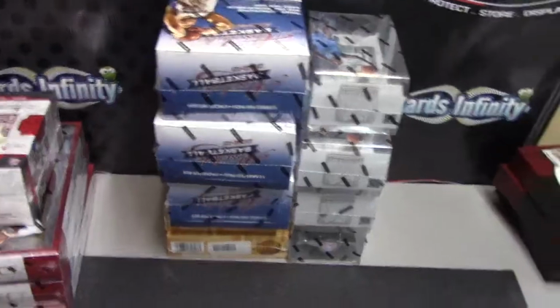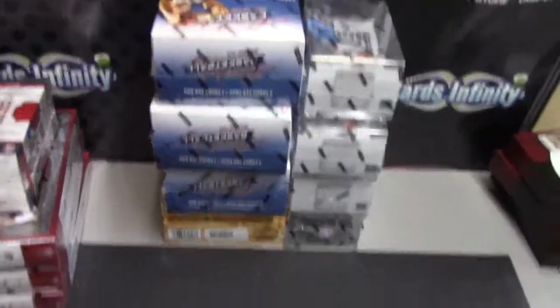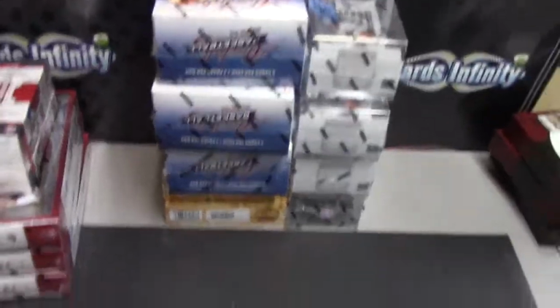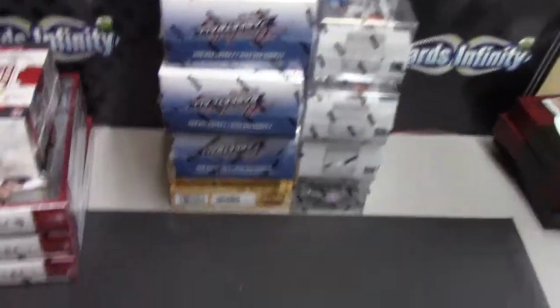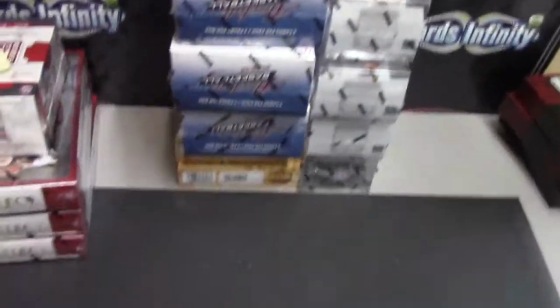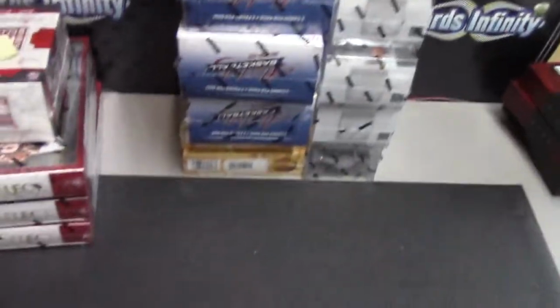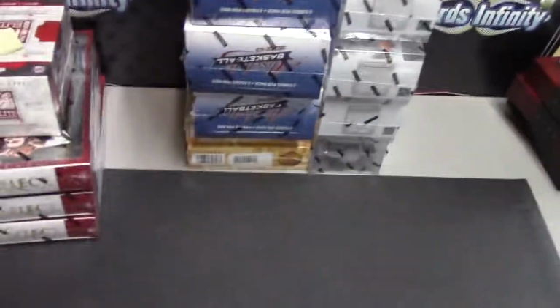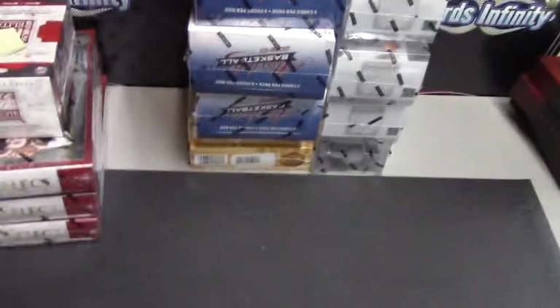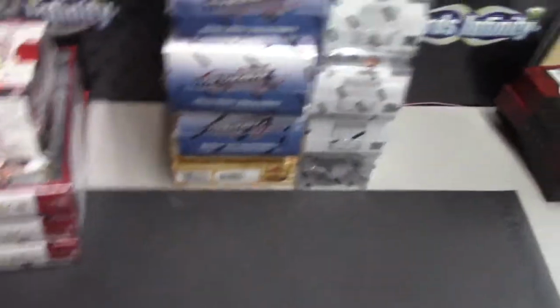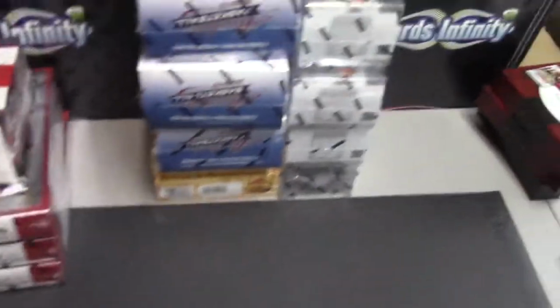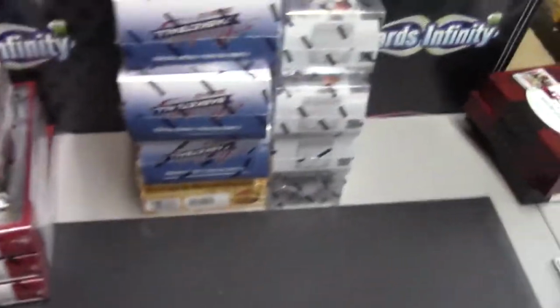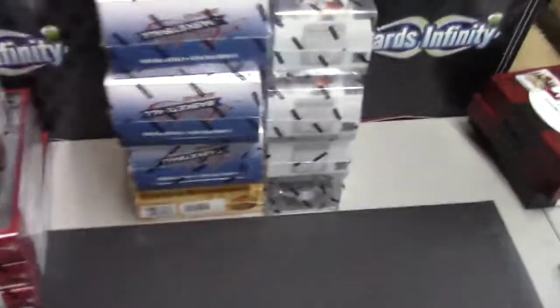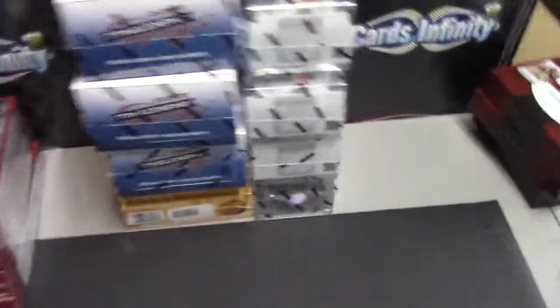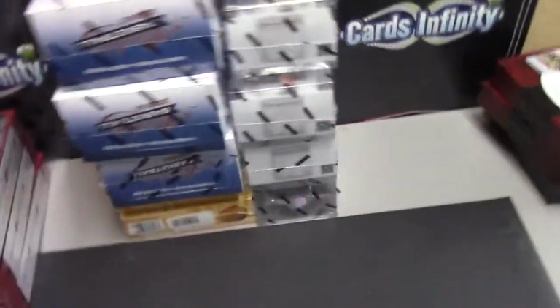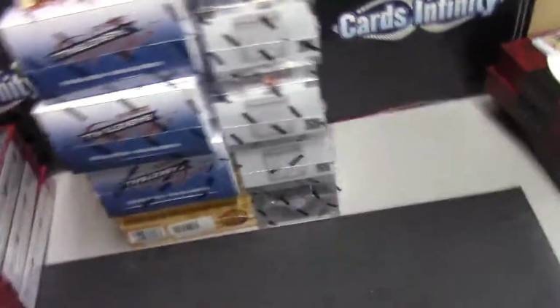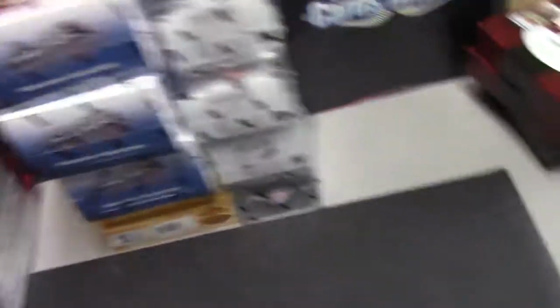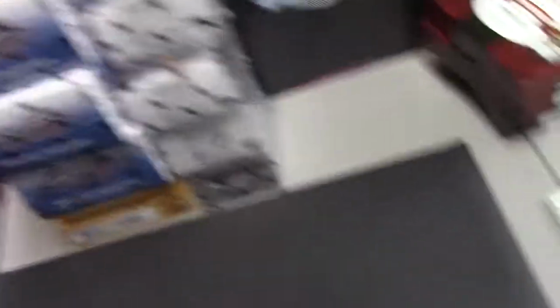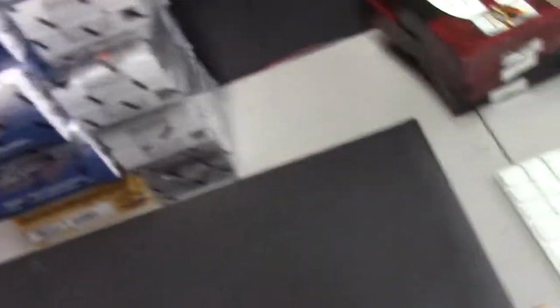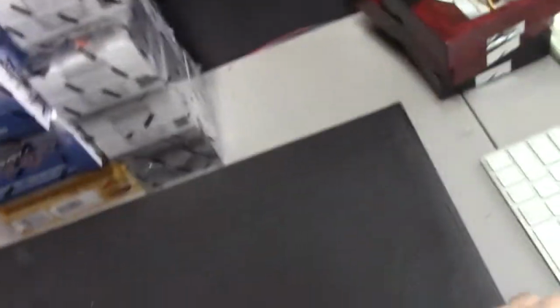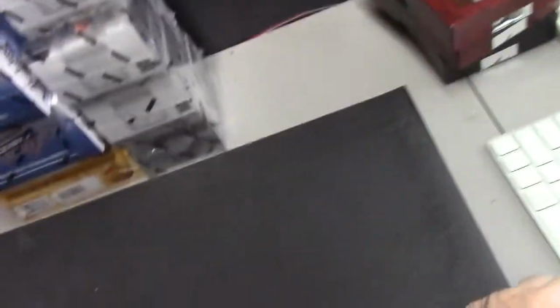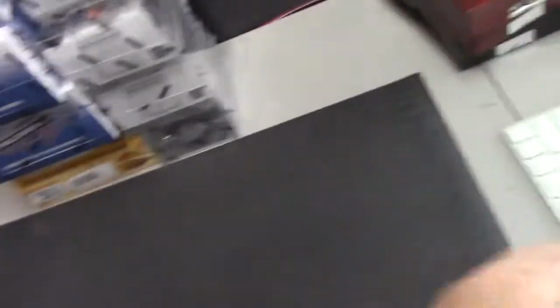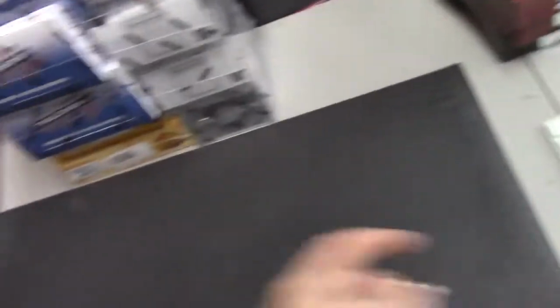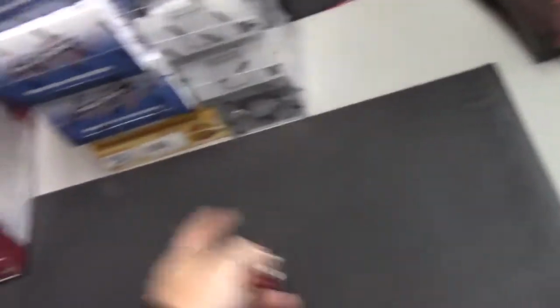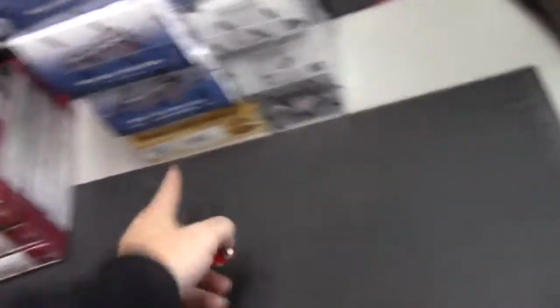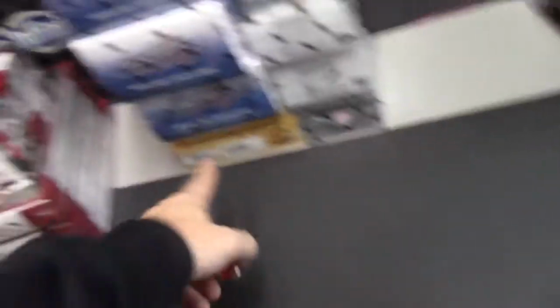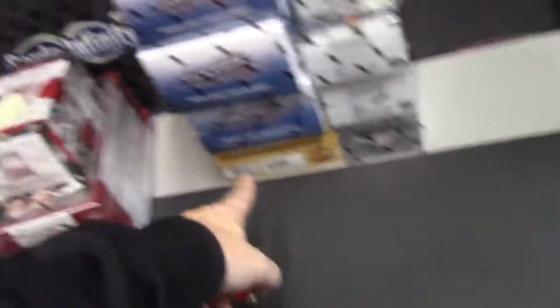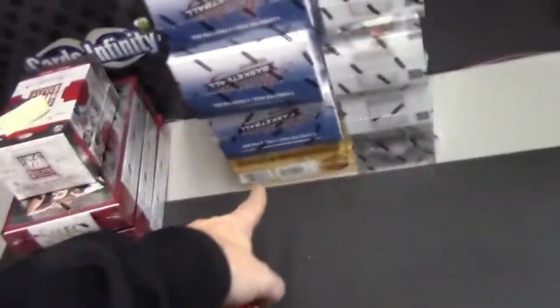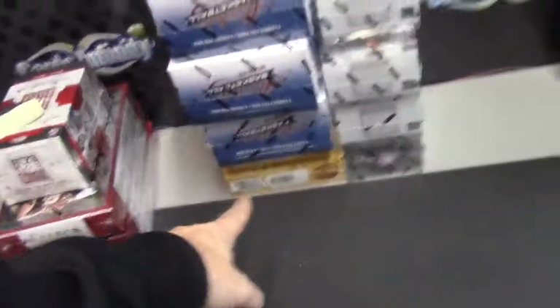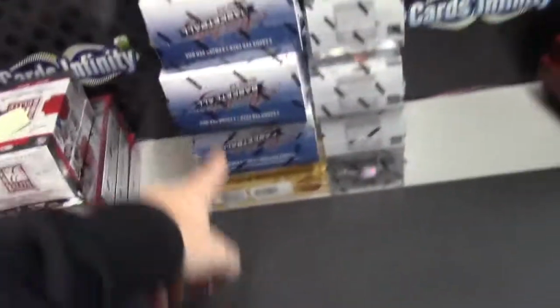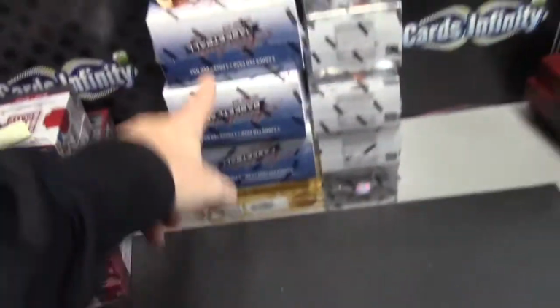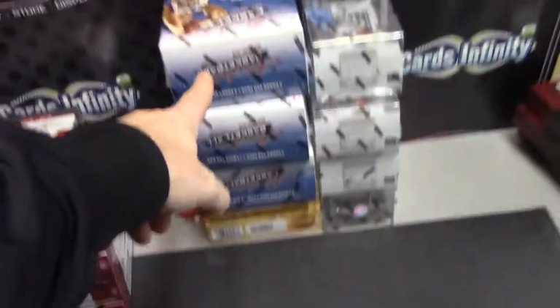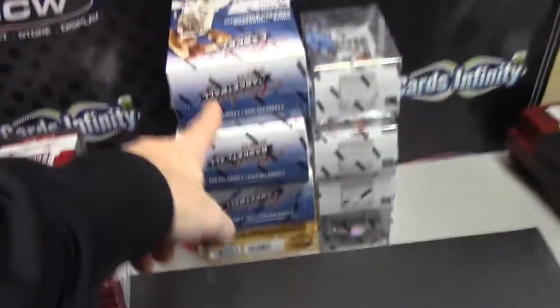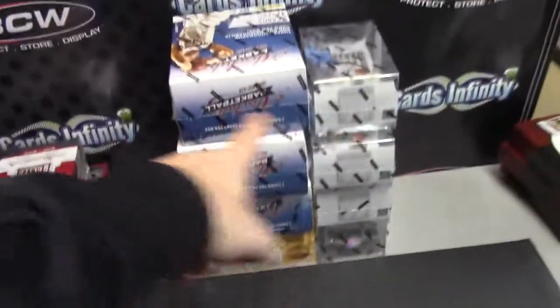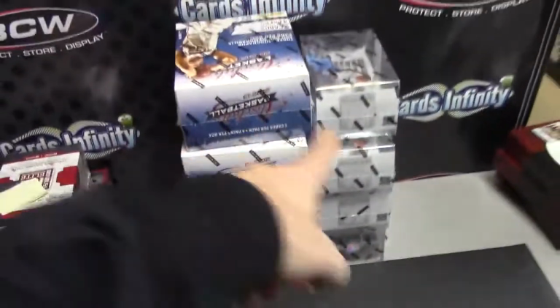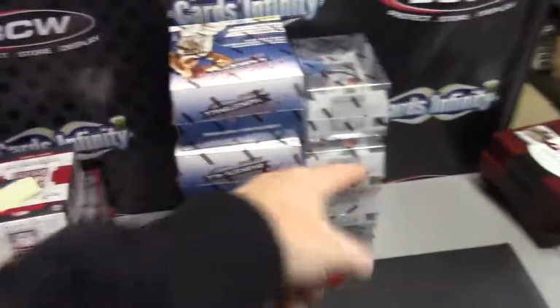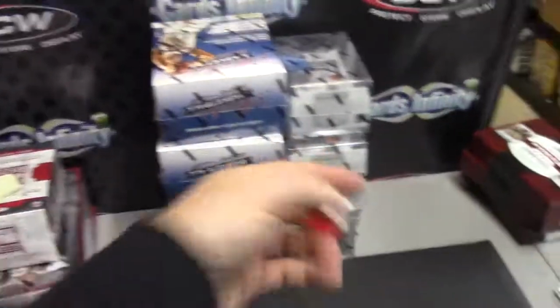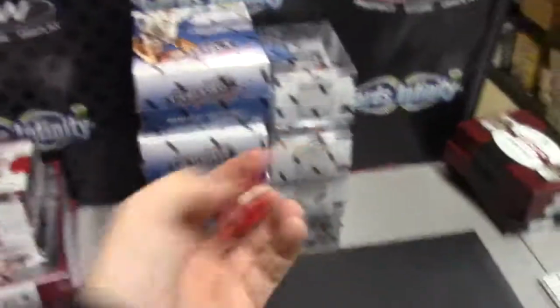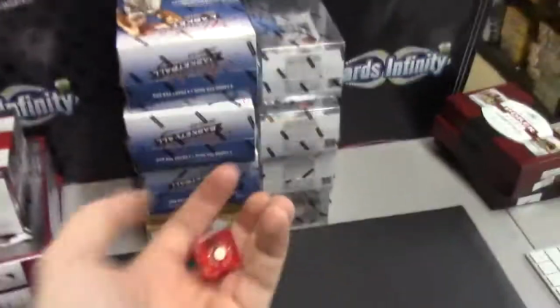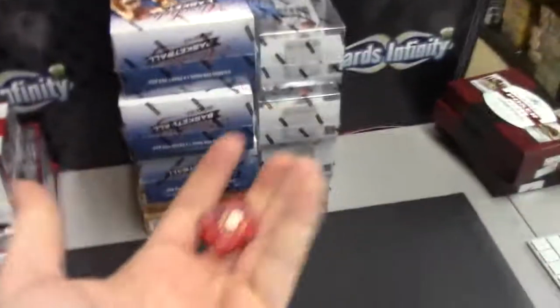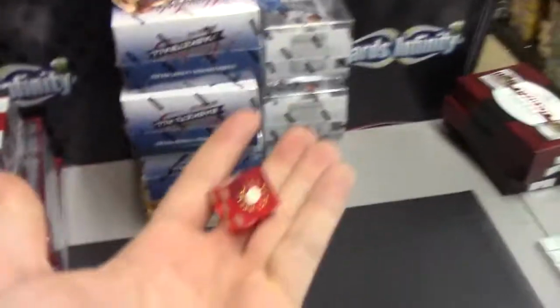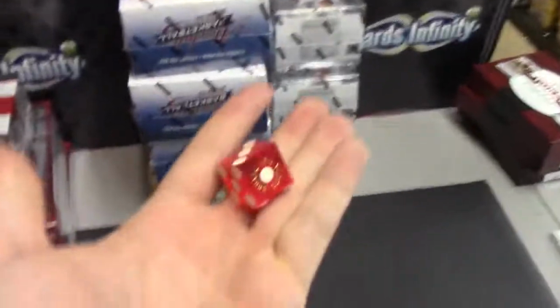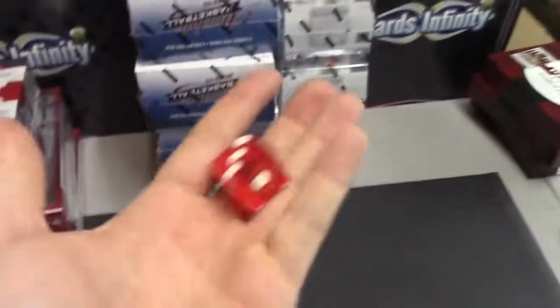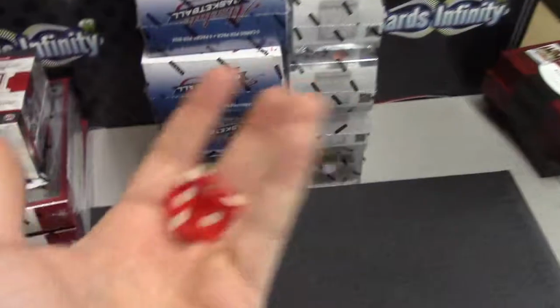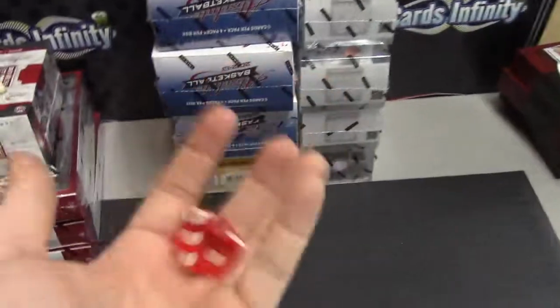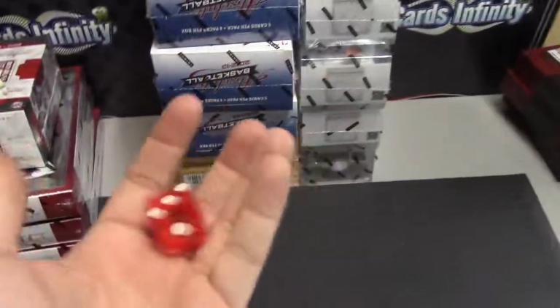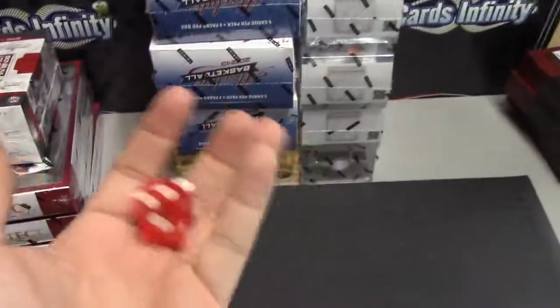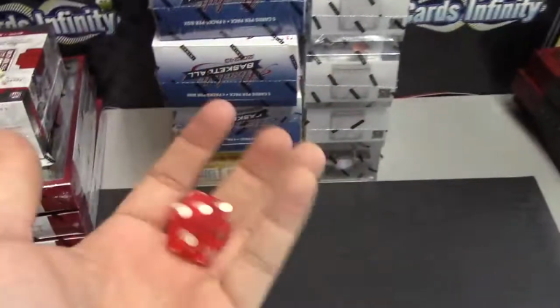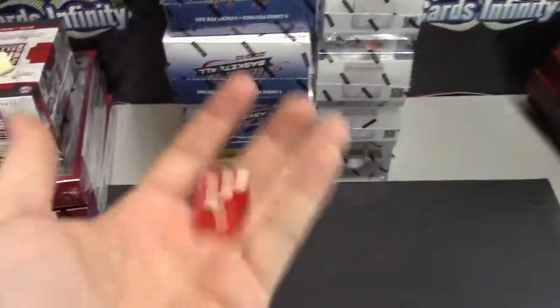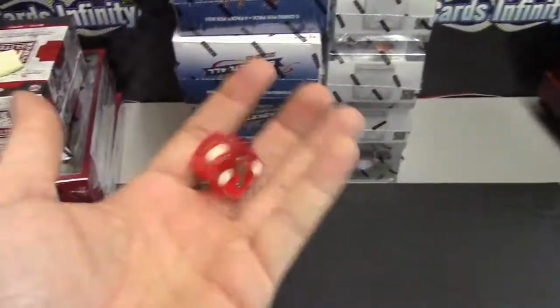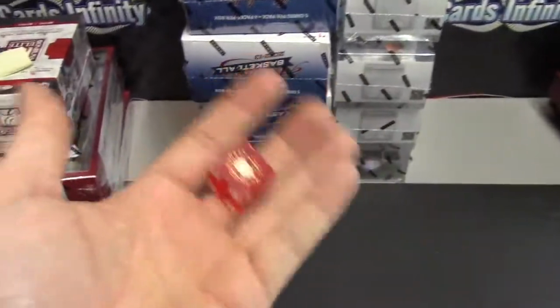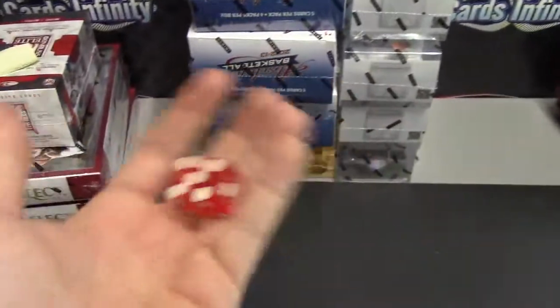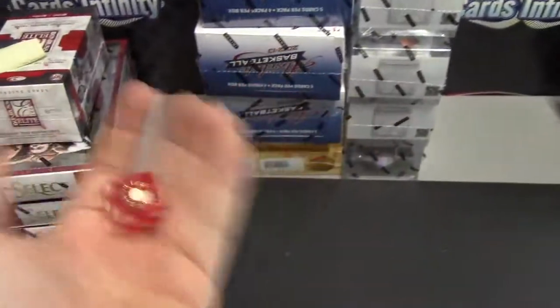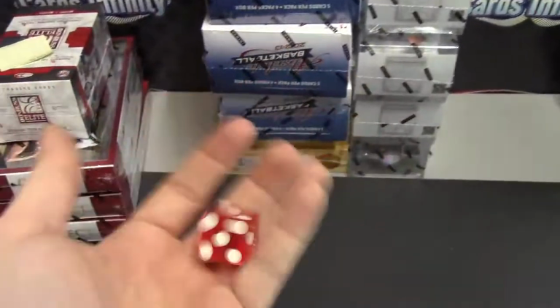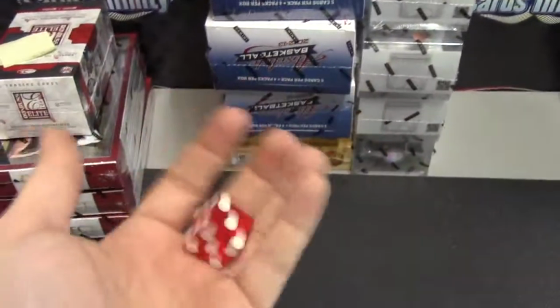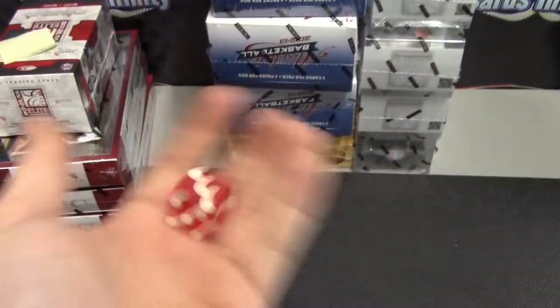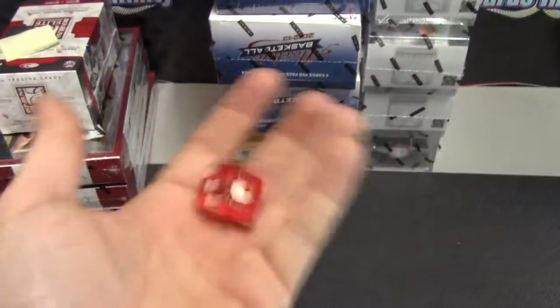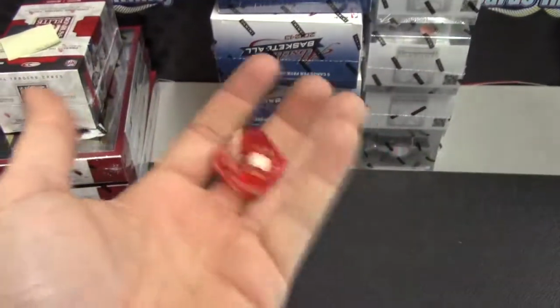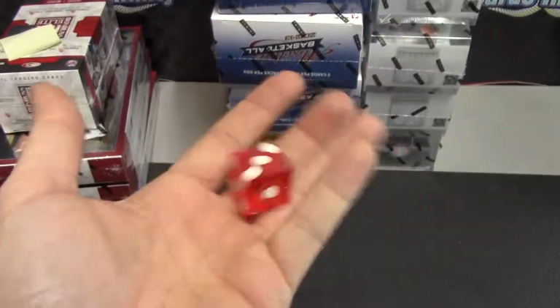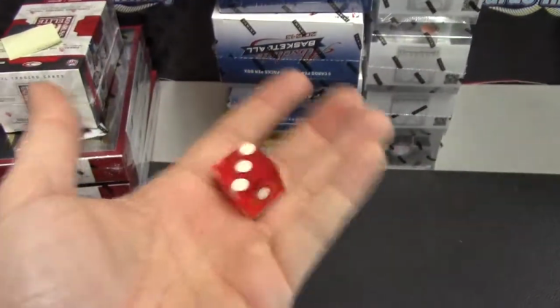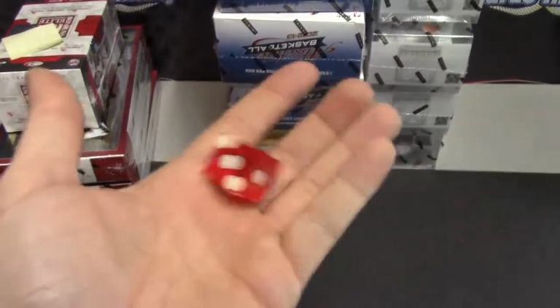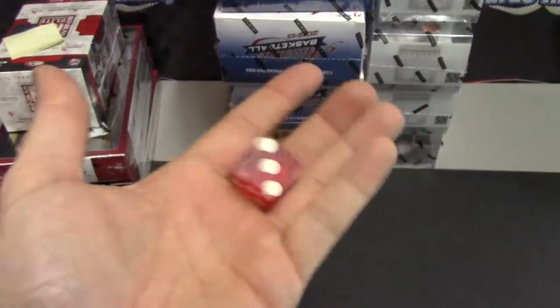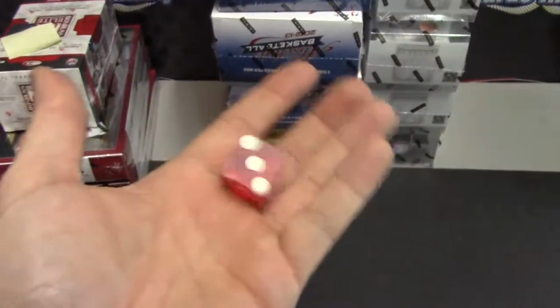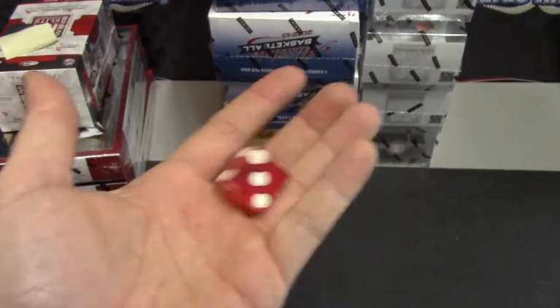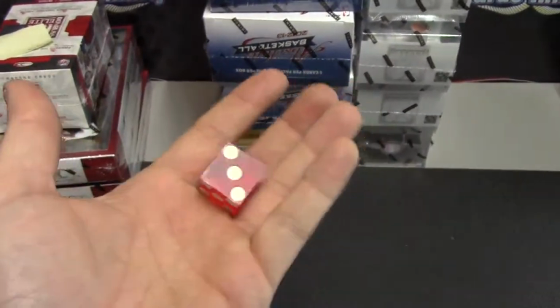All right Peas, you're up next. We got two Retro, three Absolute, and four Elite Series. You're getting one of each. We'll start with Absolute.